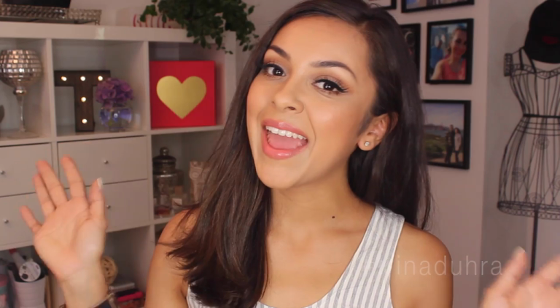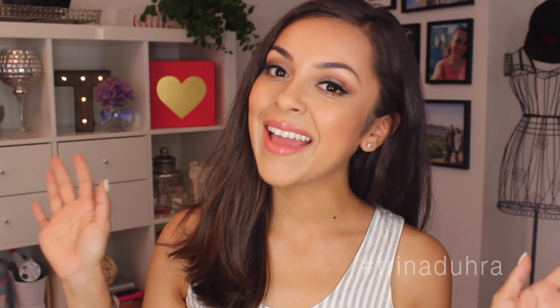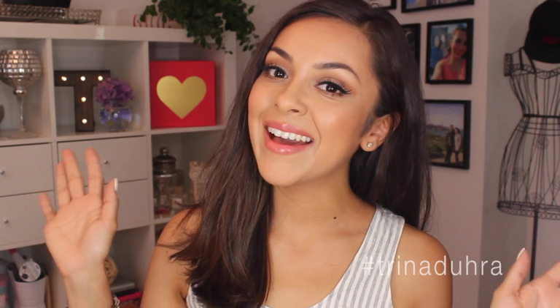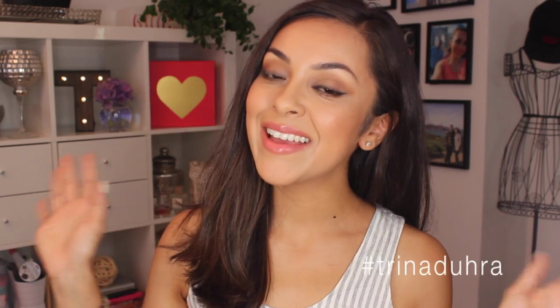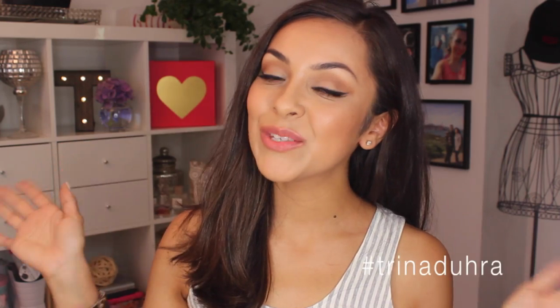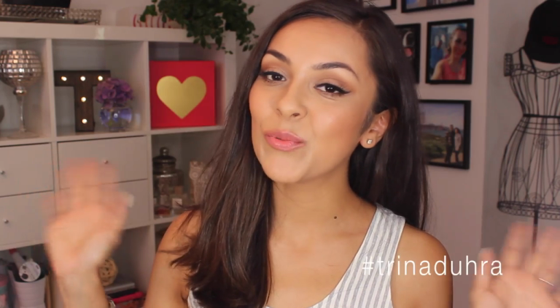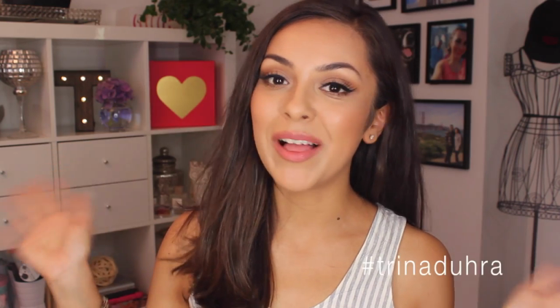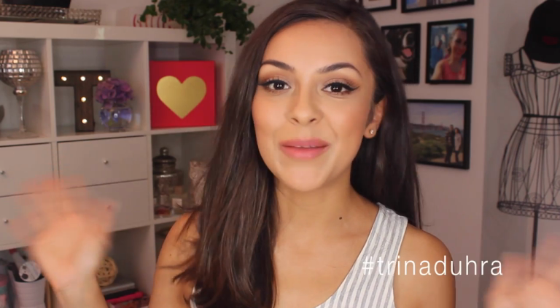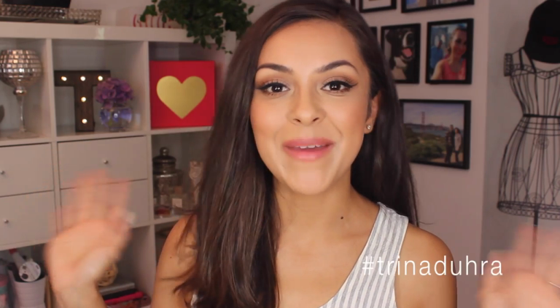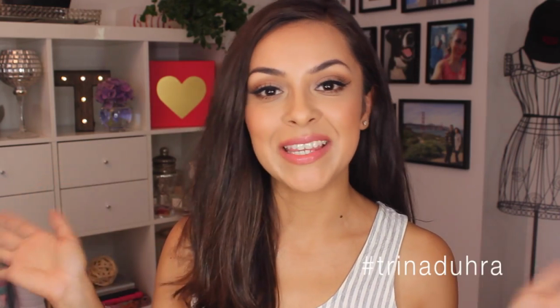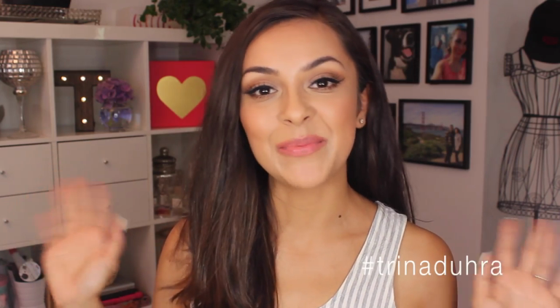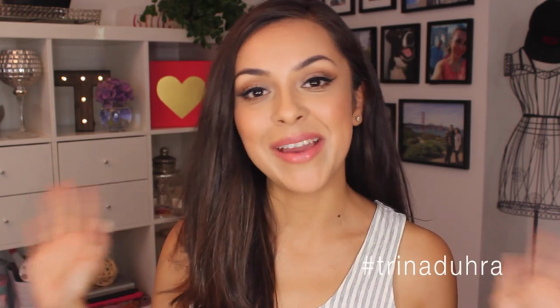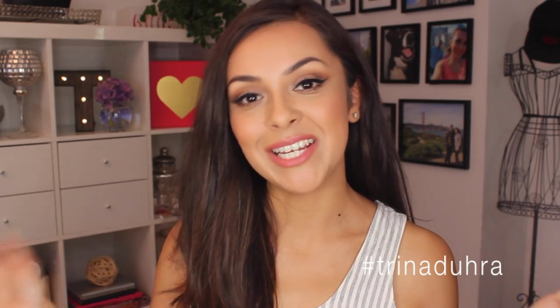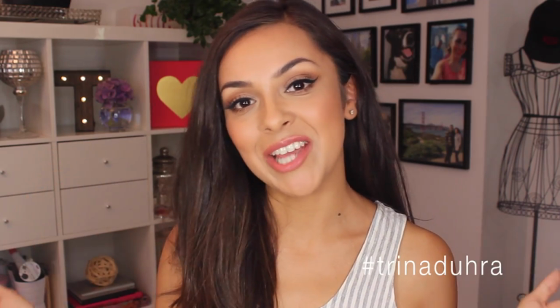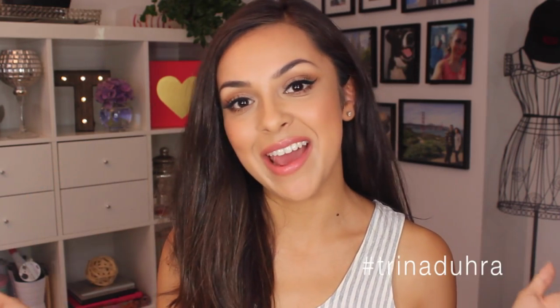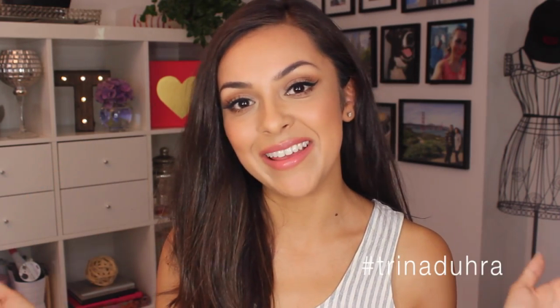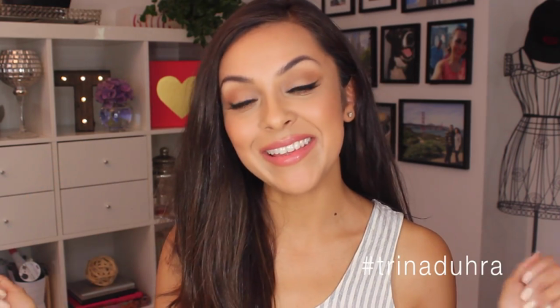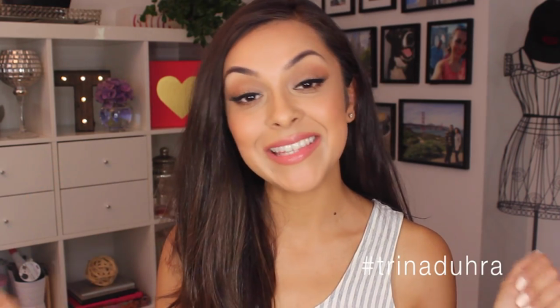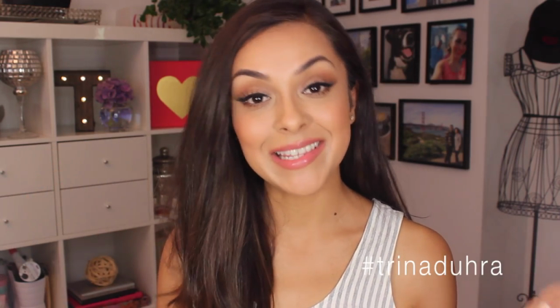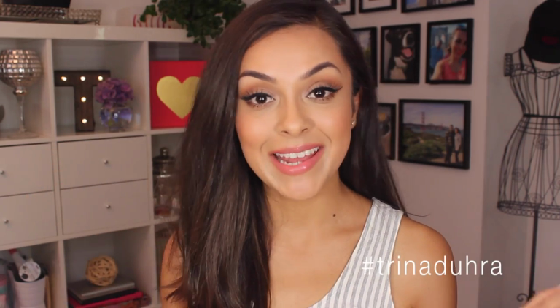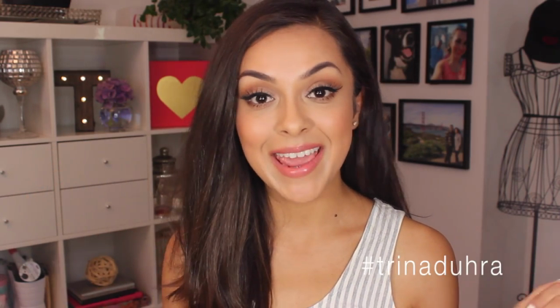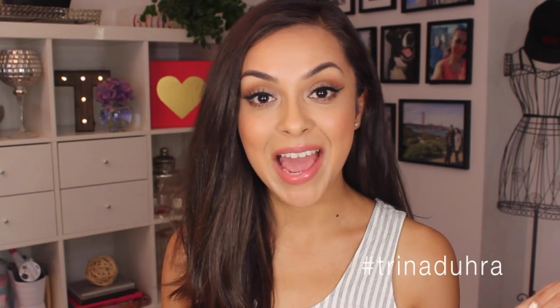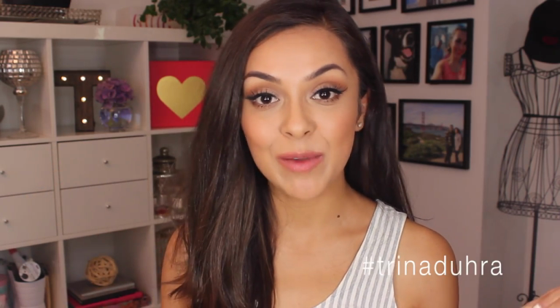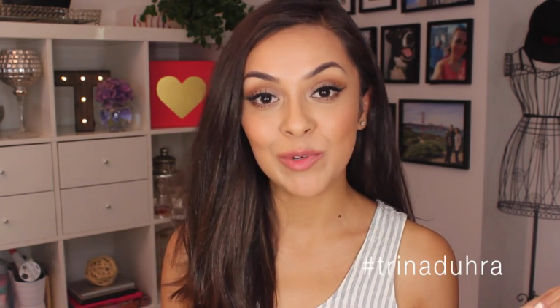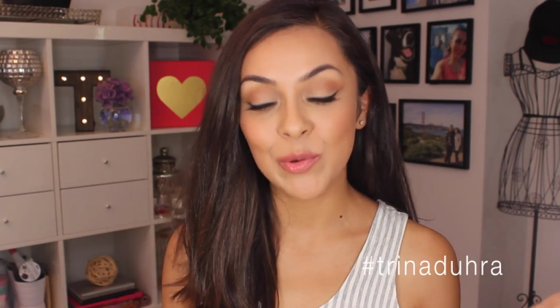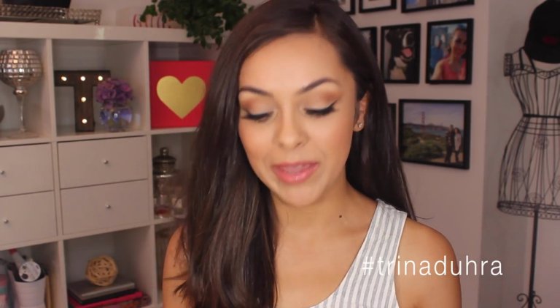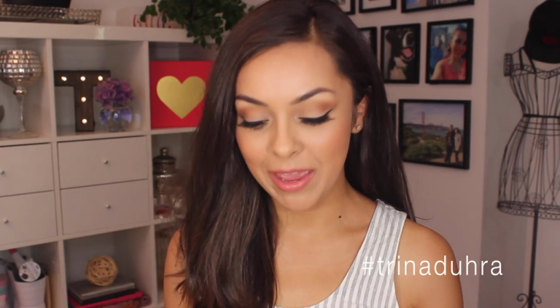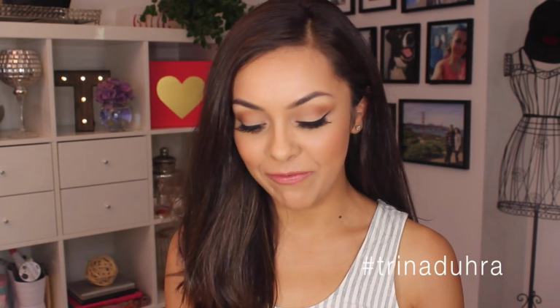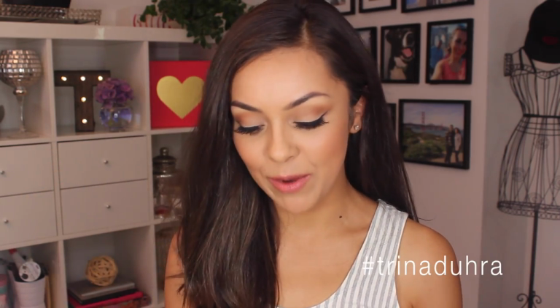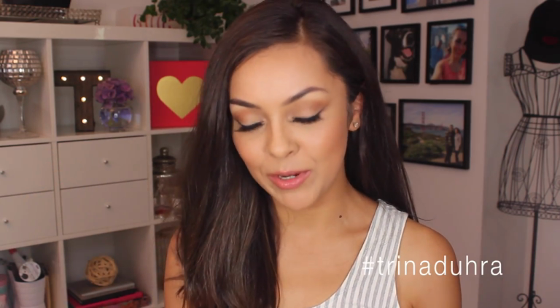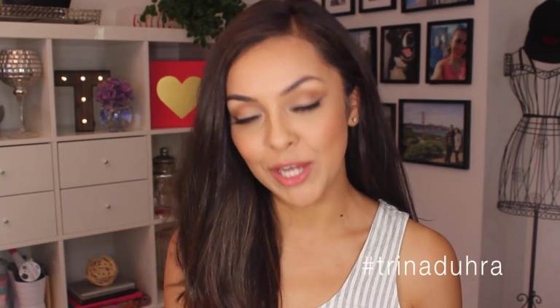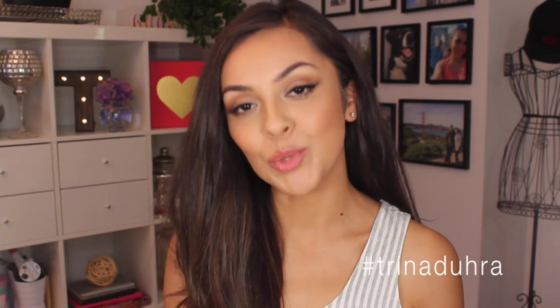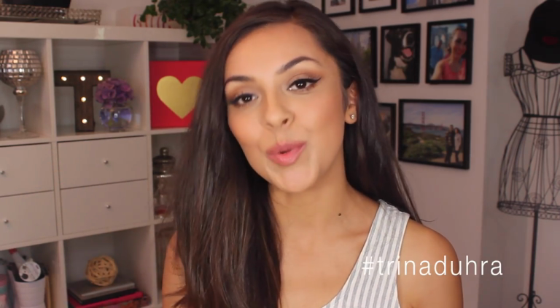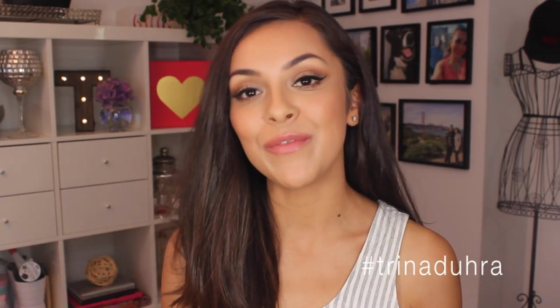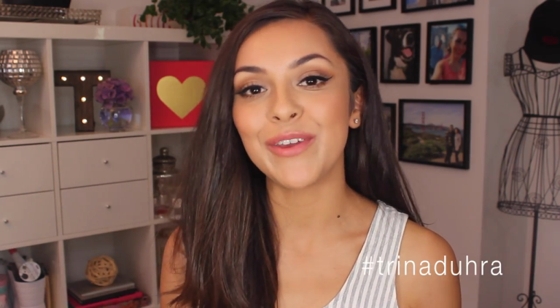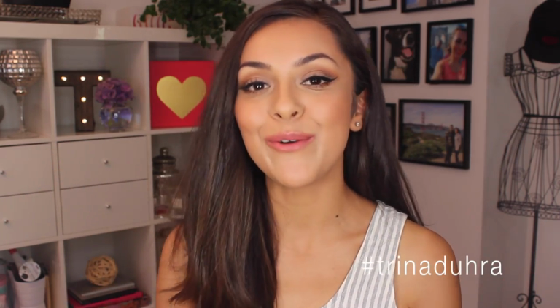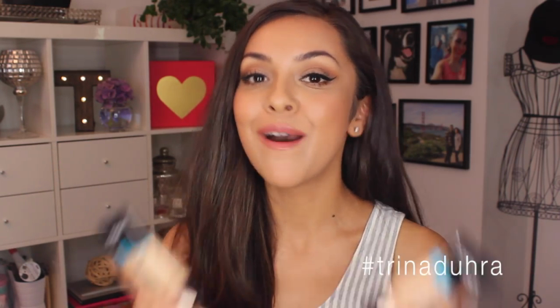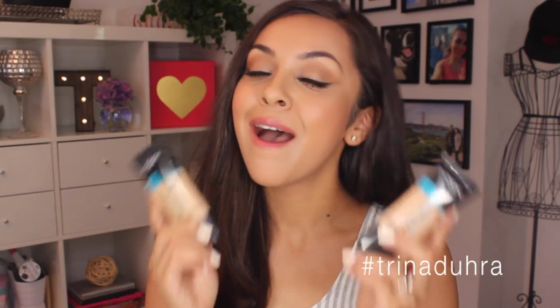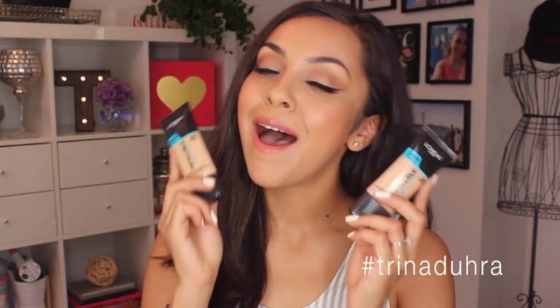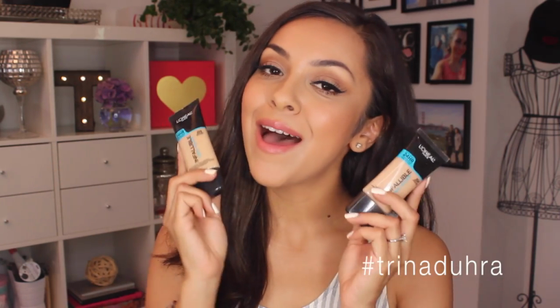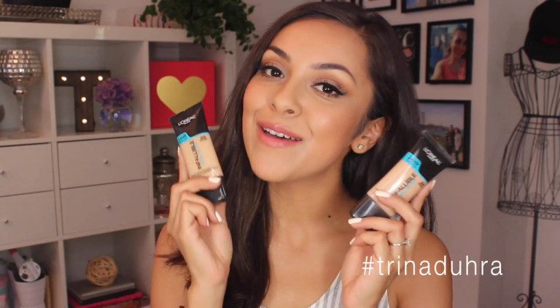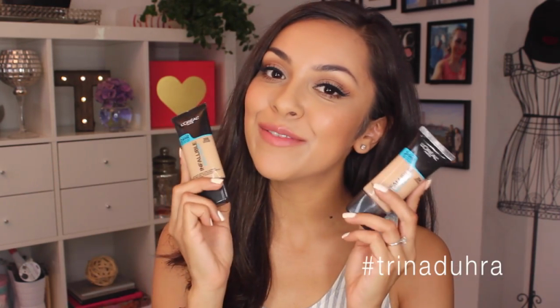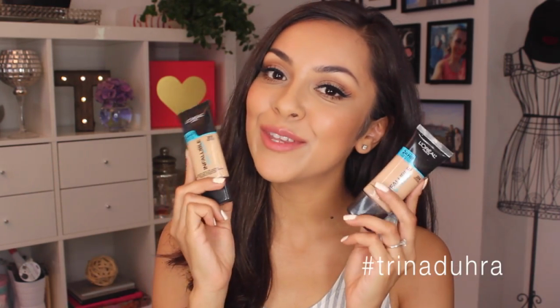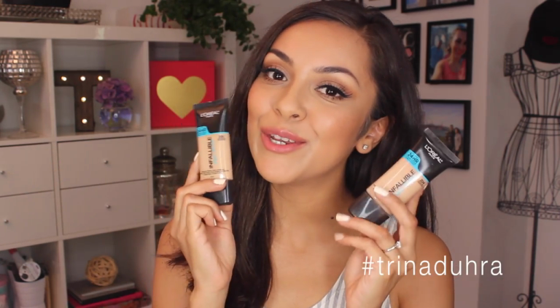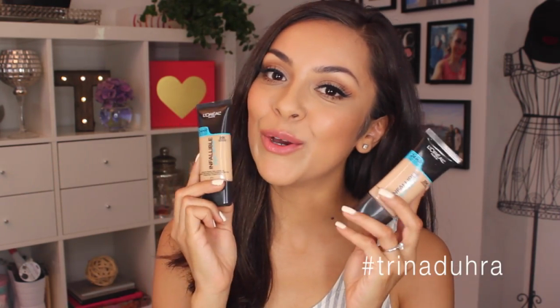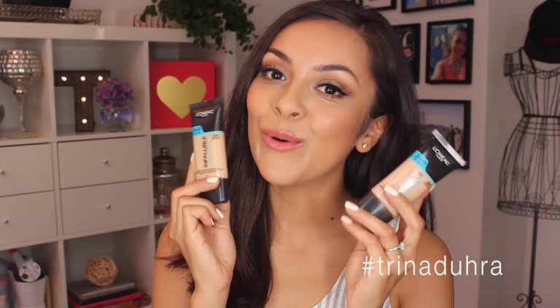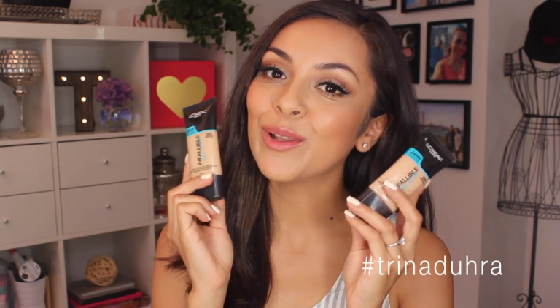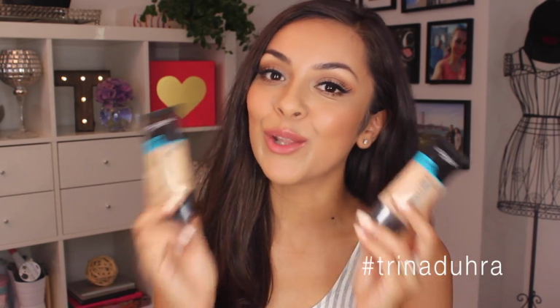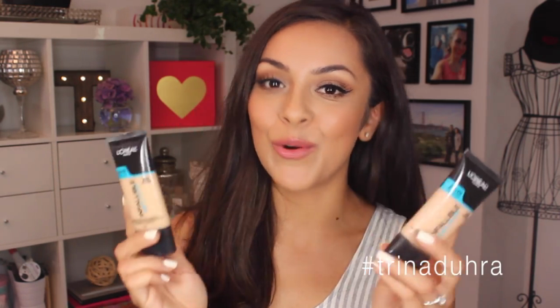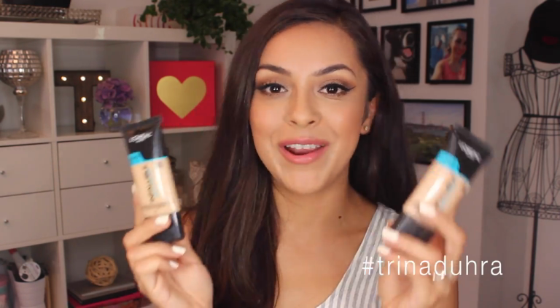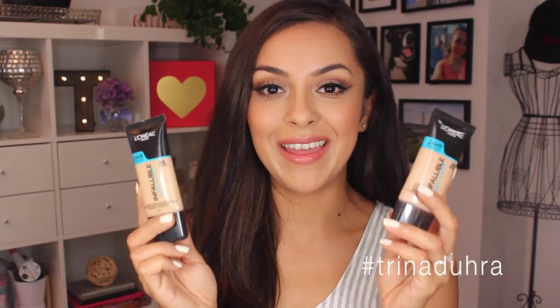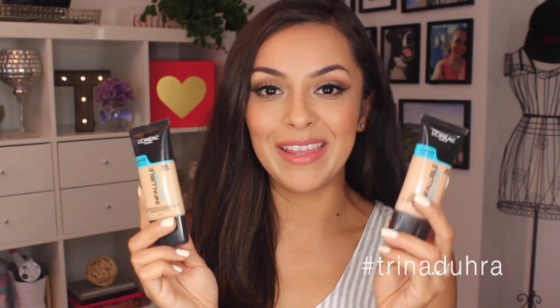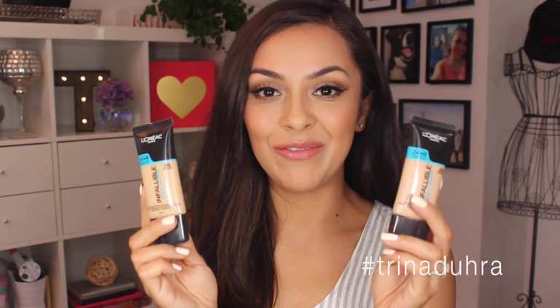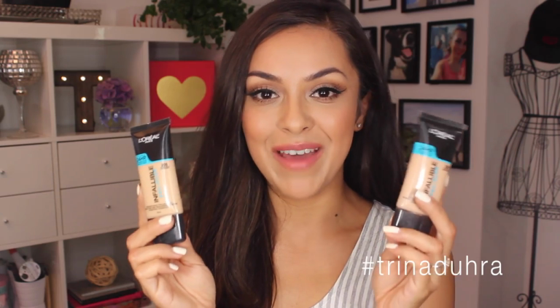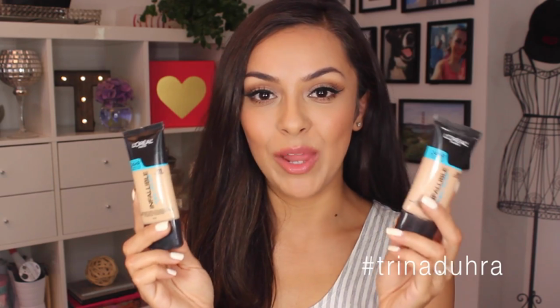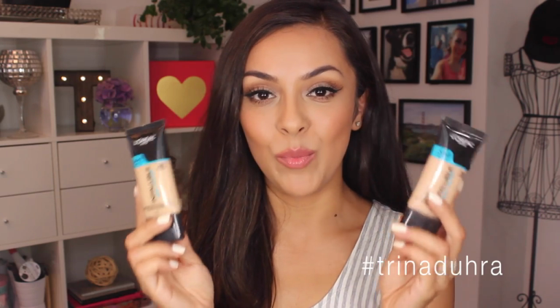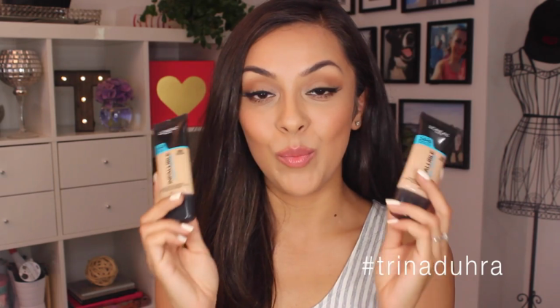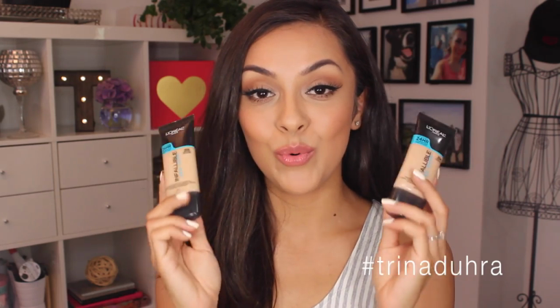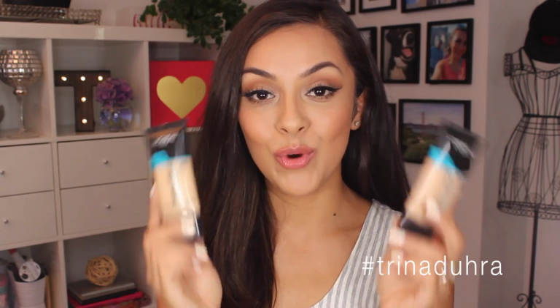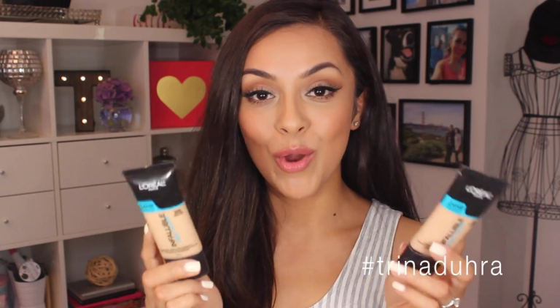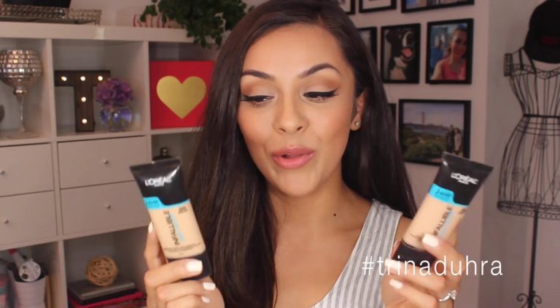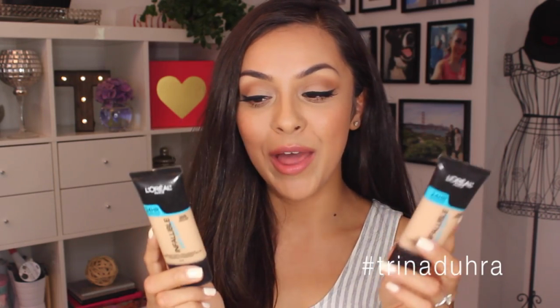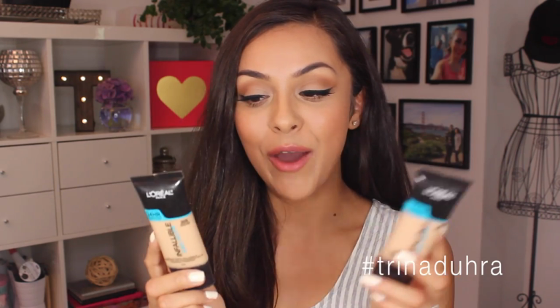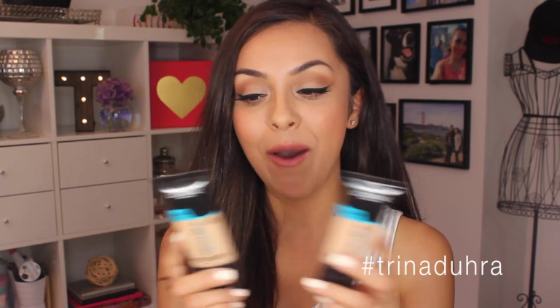Hey guys, welcome back to my channel. Today I am doing a foundation review of the new L'Oreal Infallible Pro Glow.